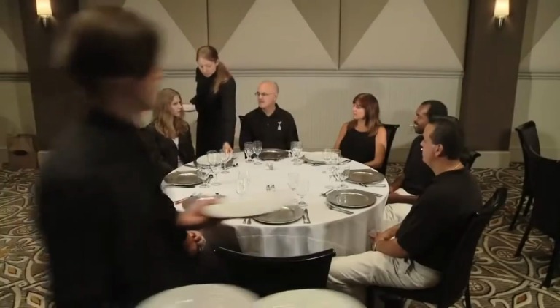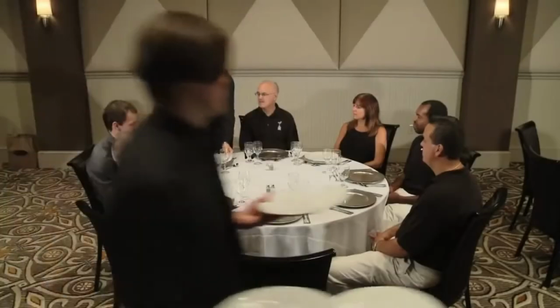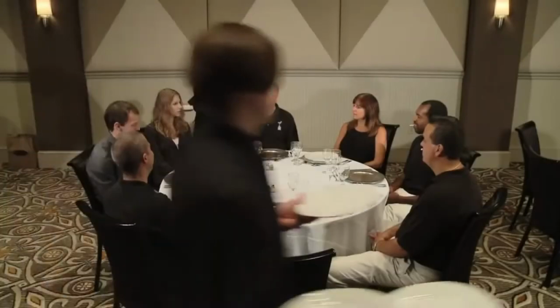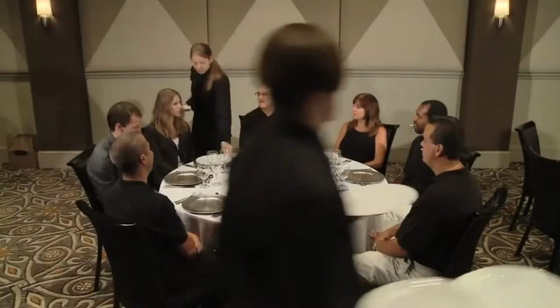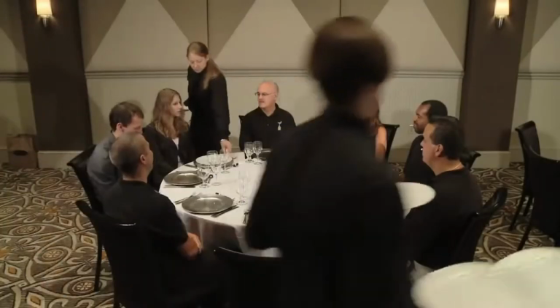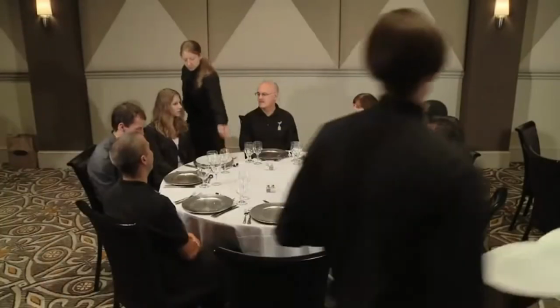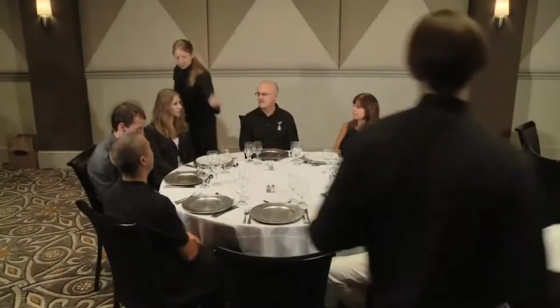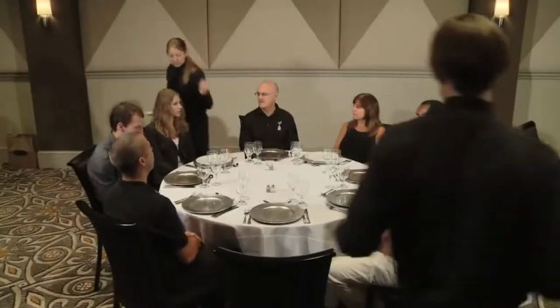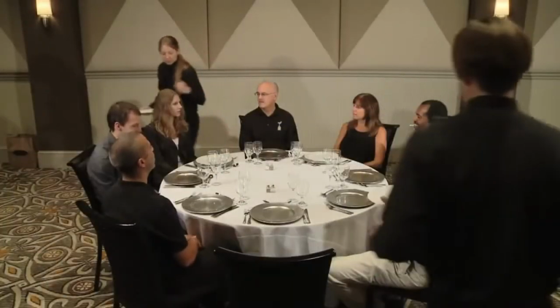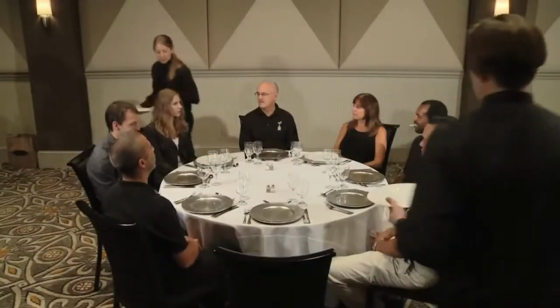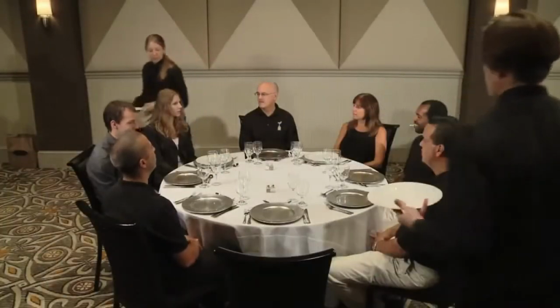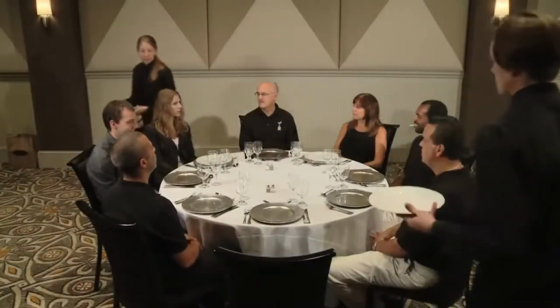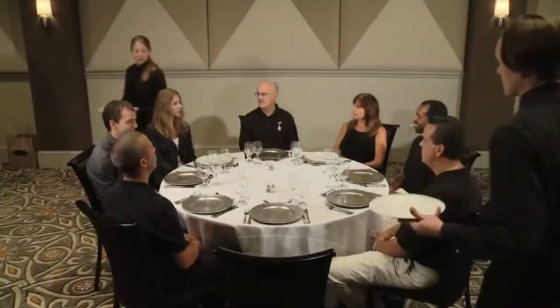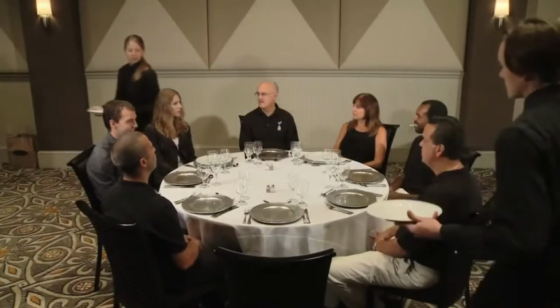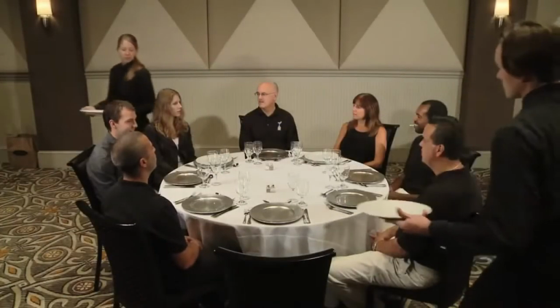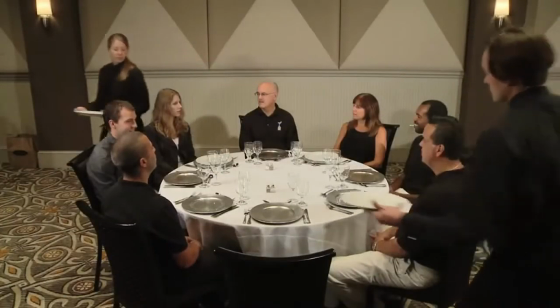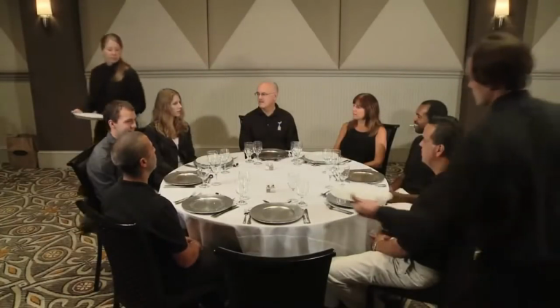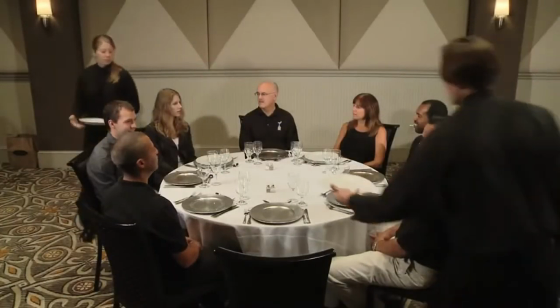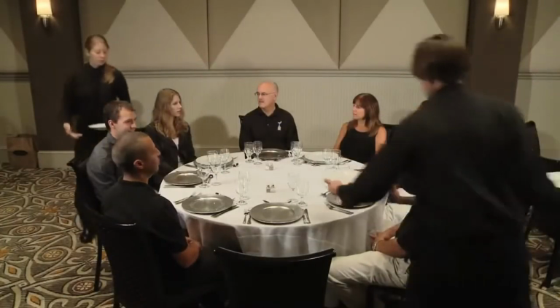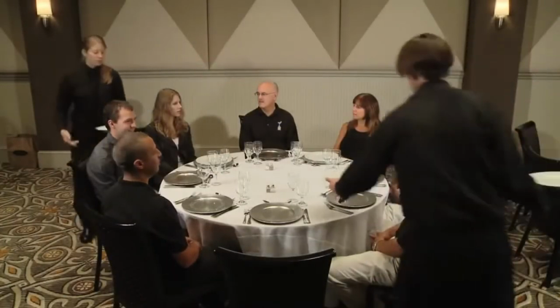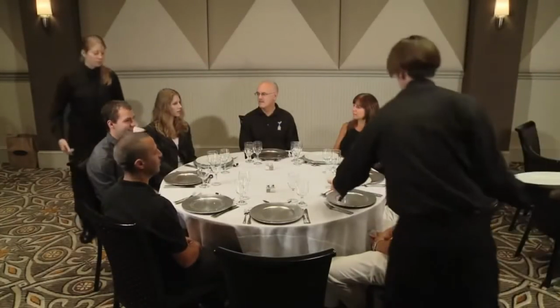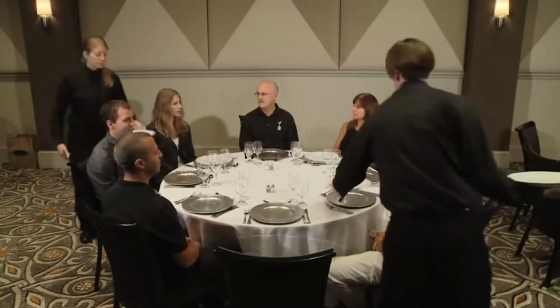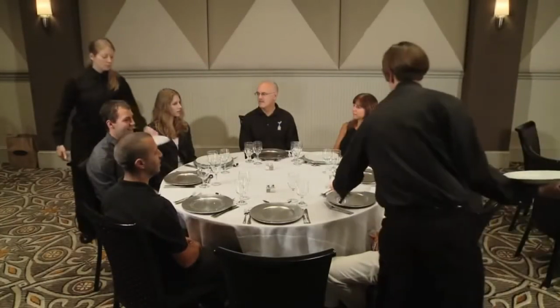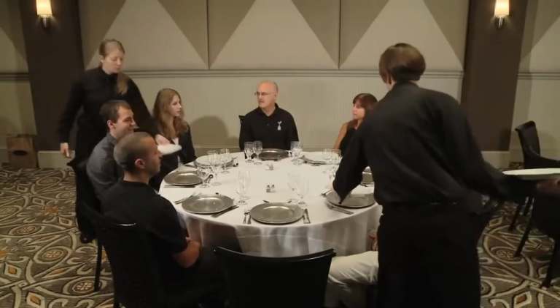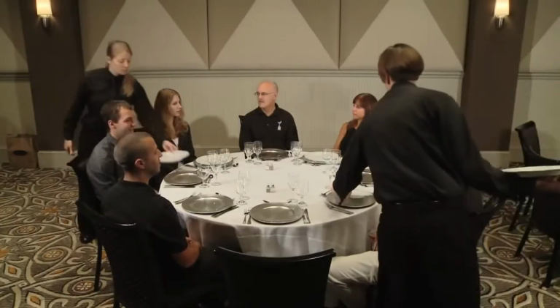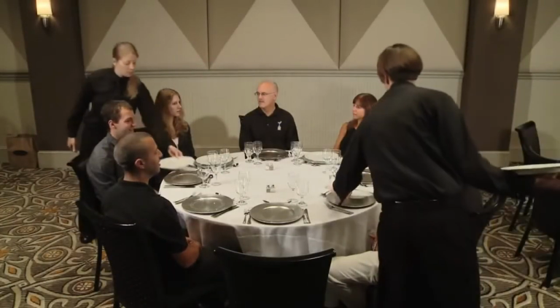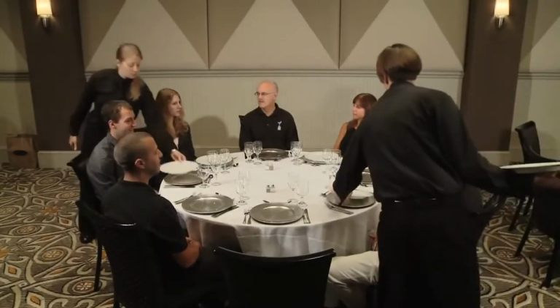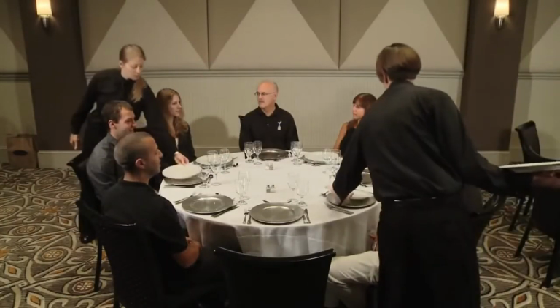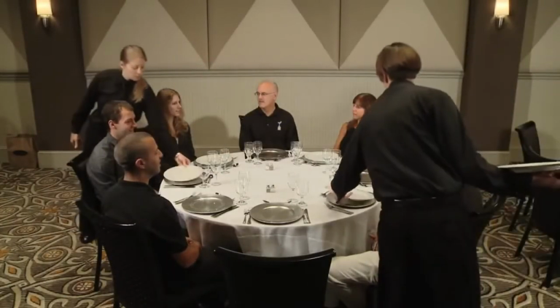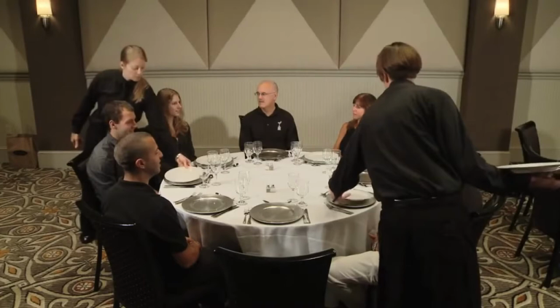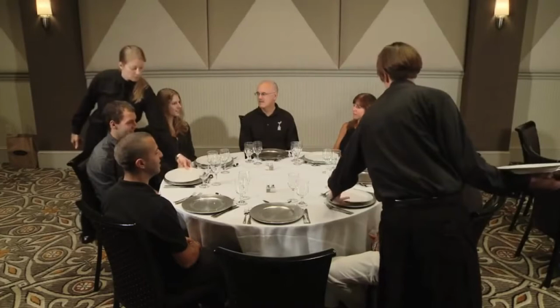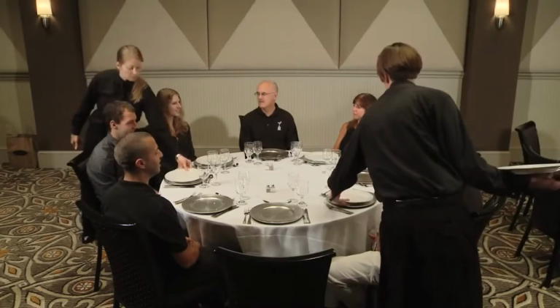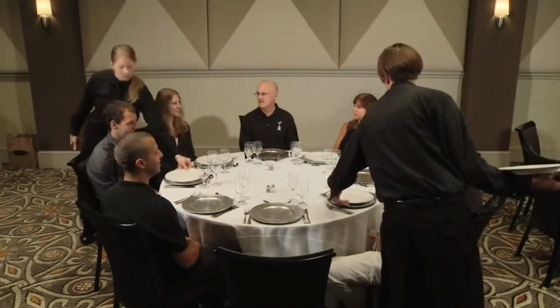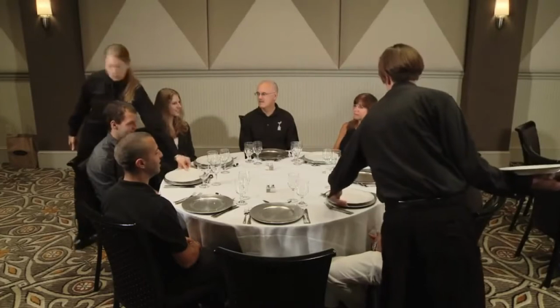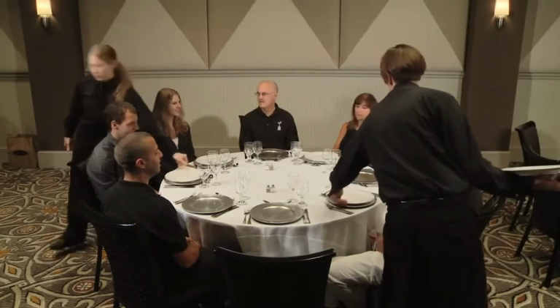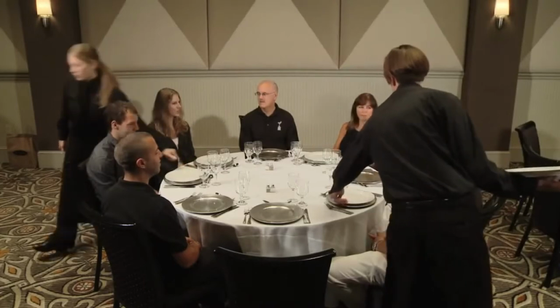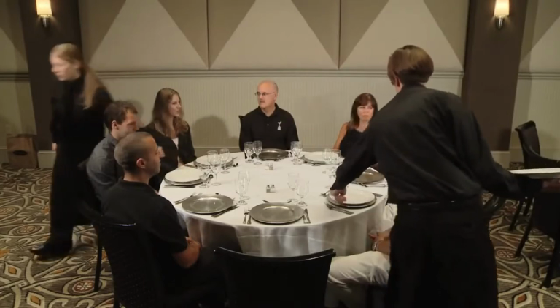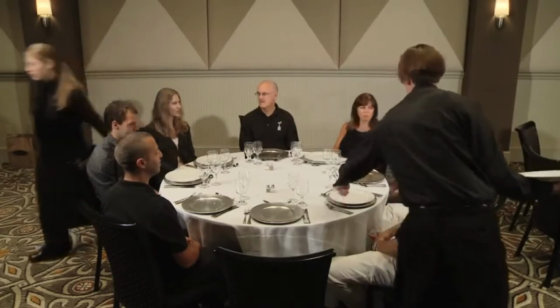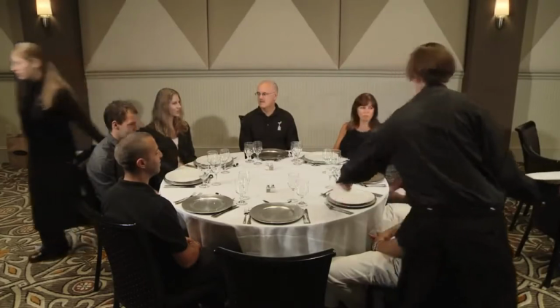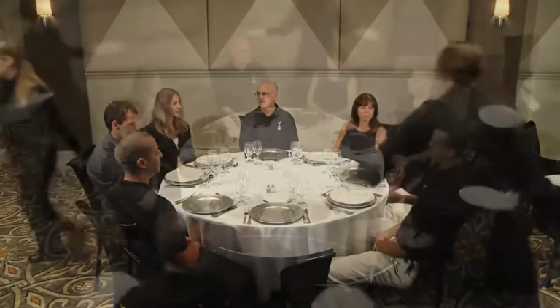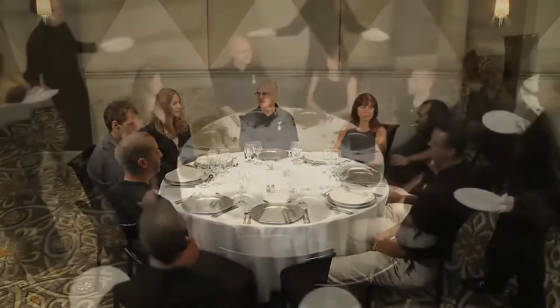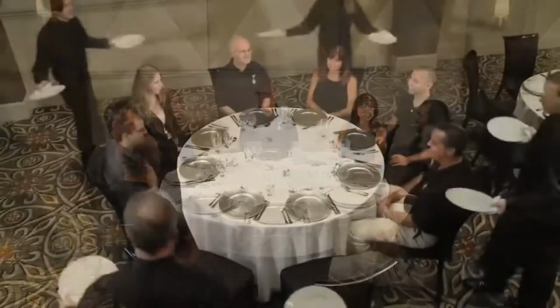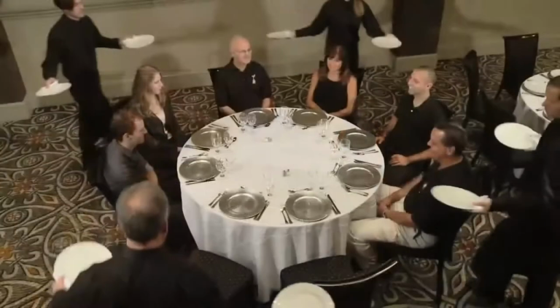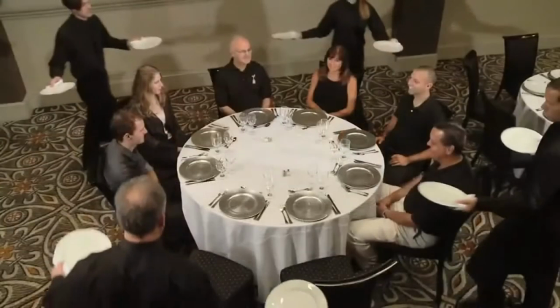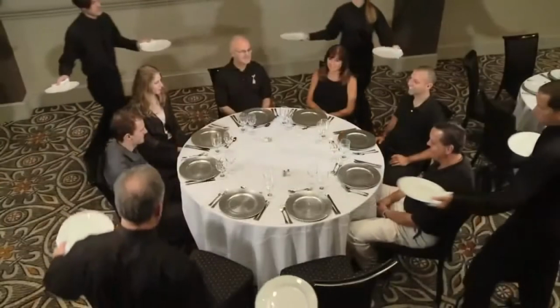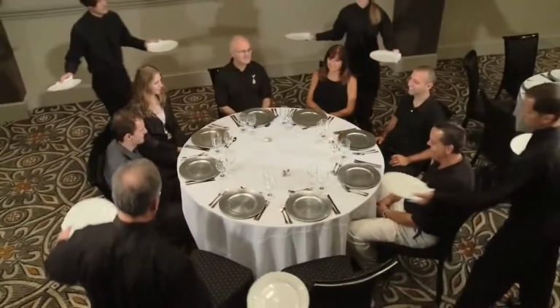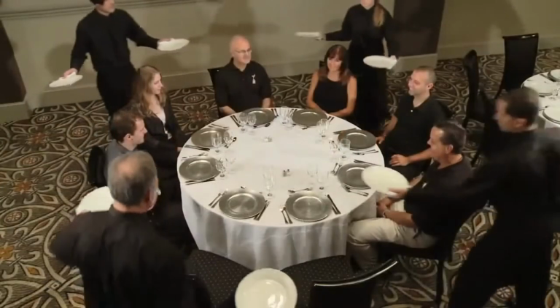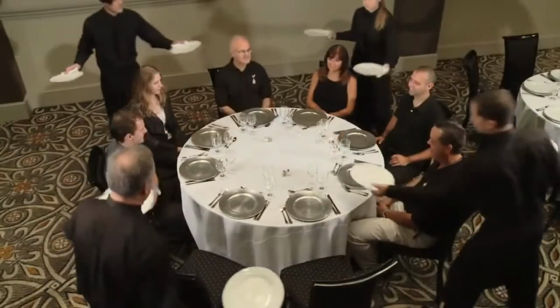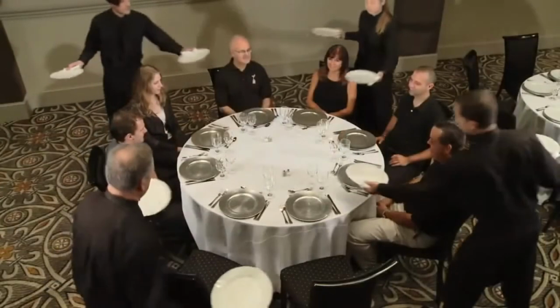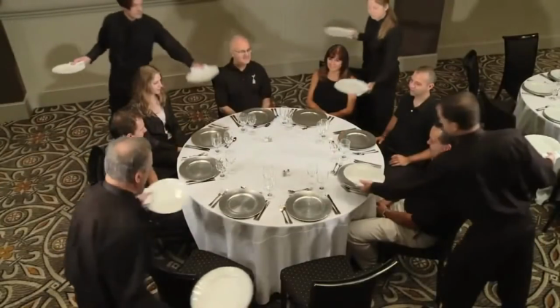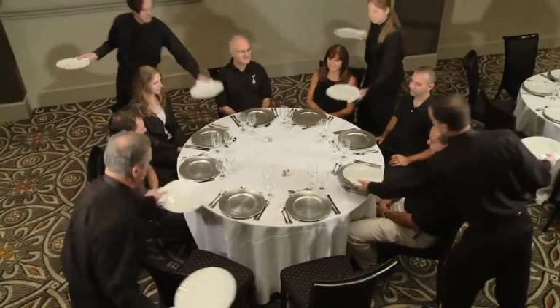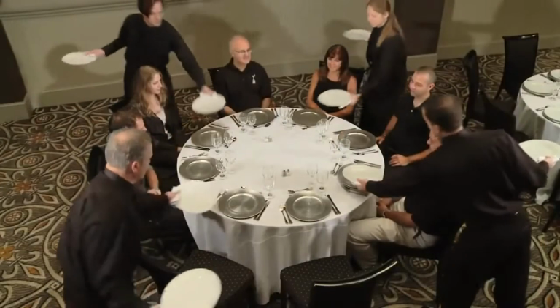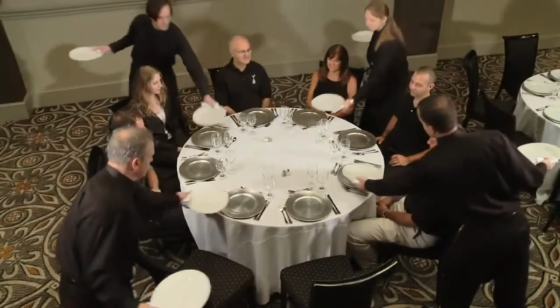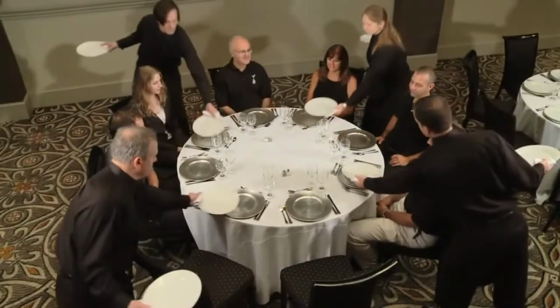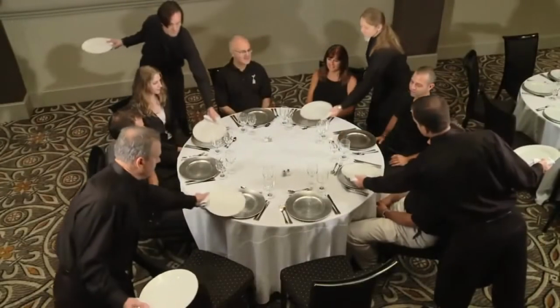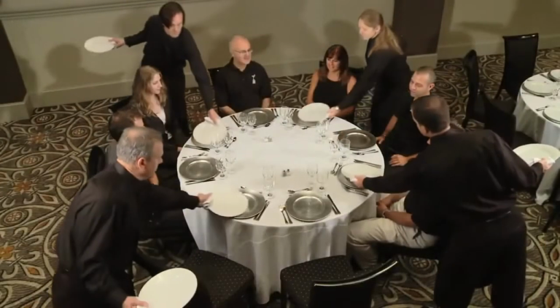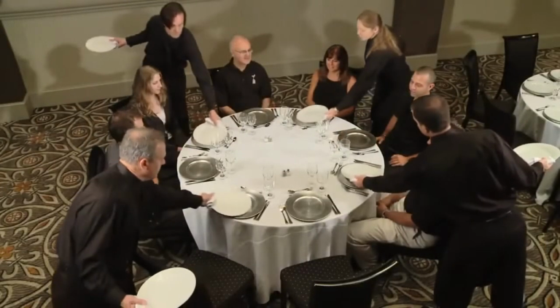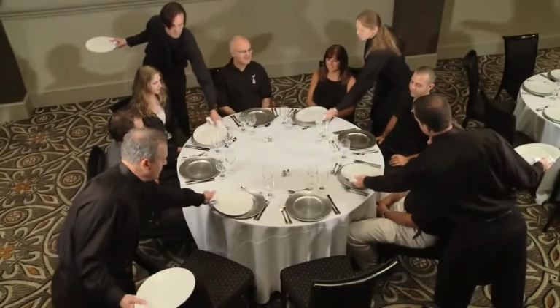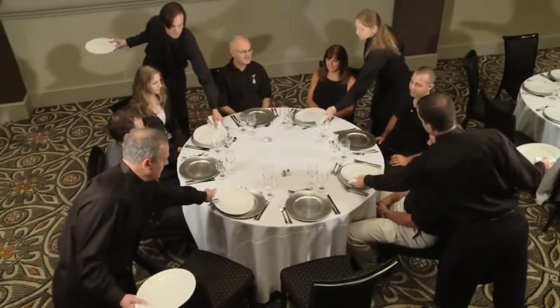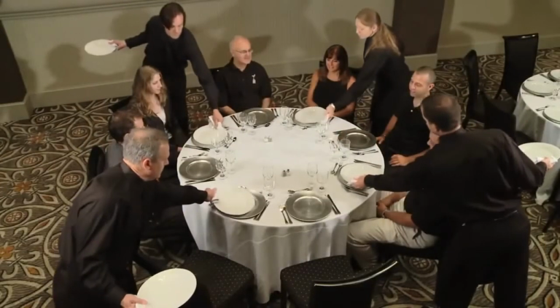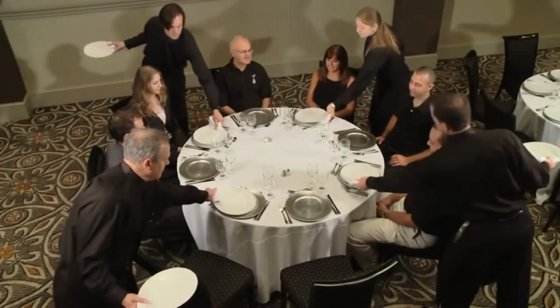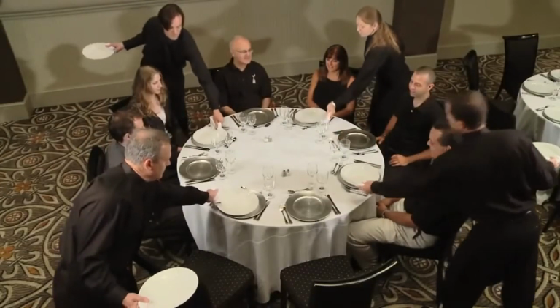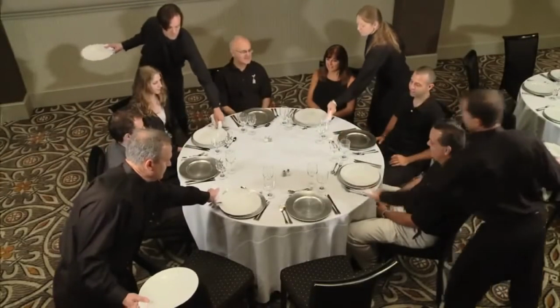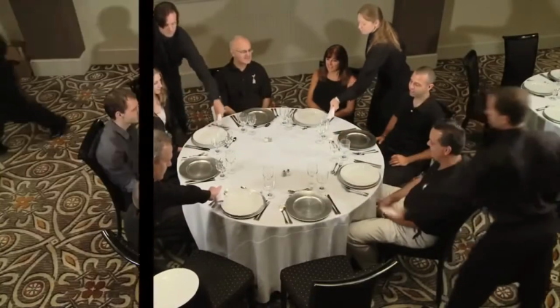In this video, we will cover two different types of sweep service: a ladies first sweep, or standard sweep, and a time sweep.